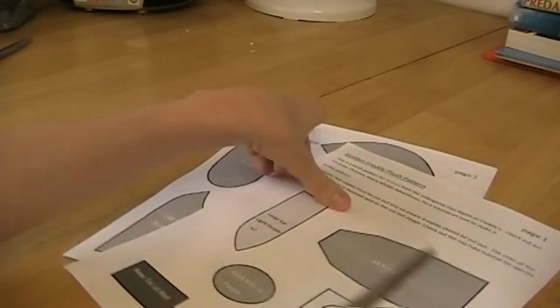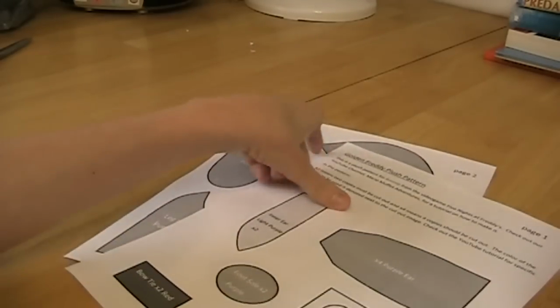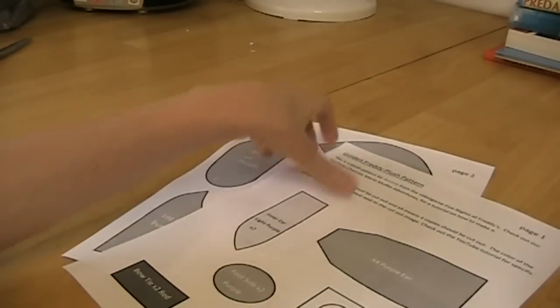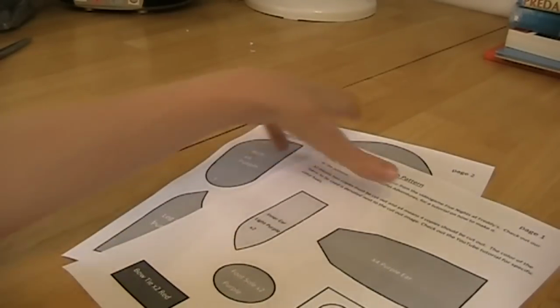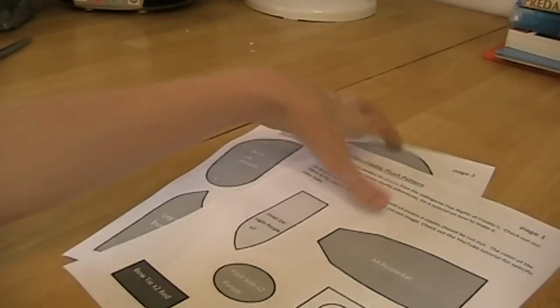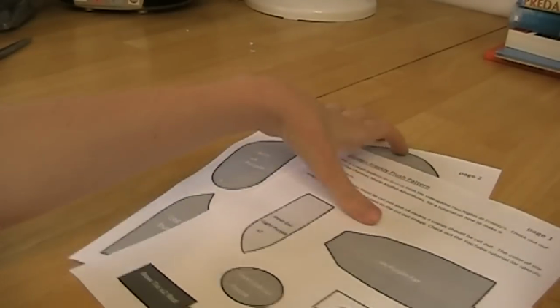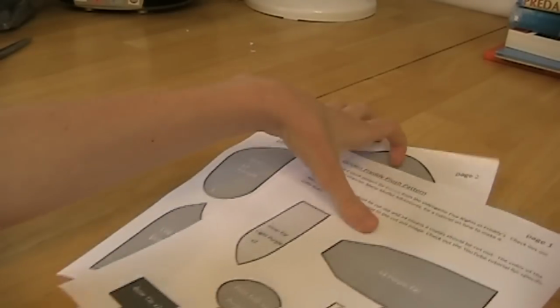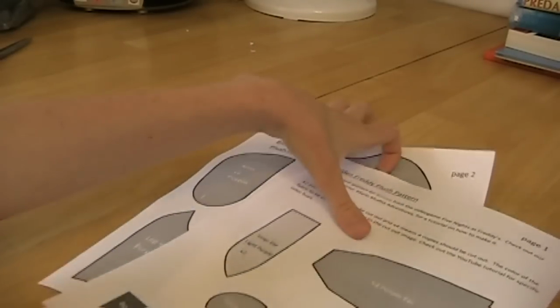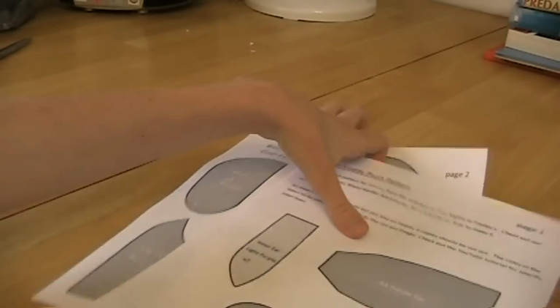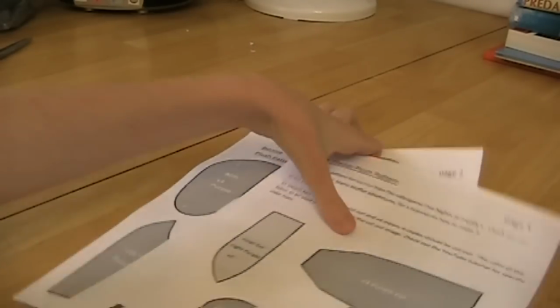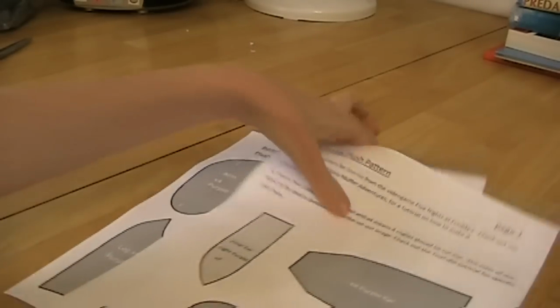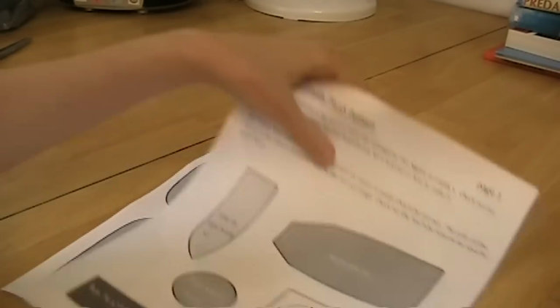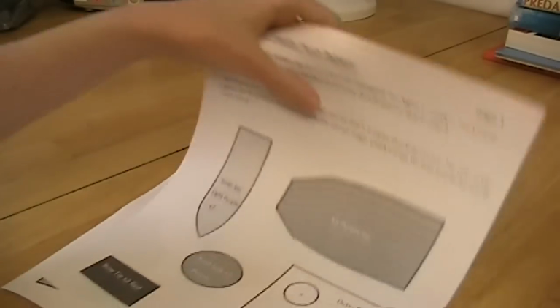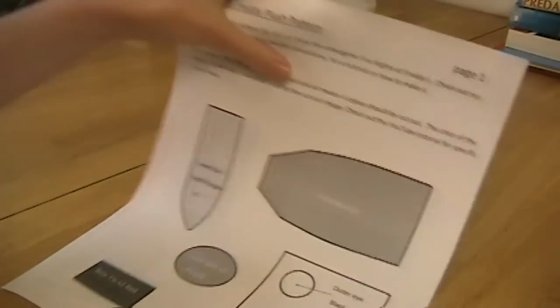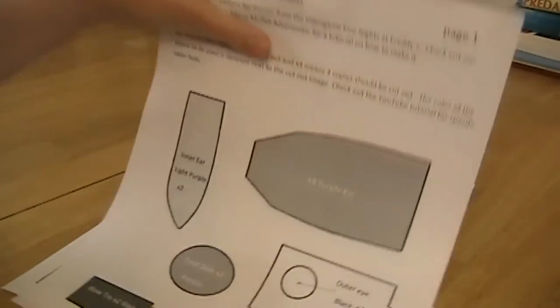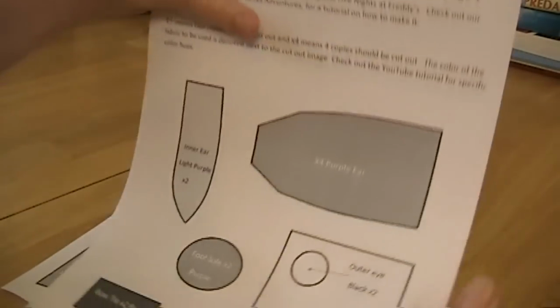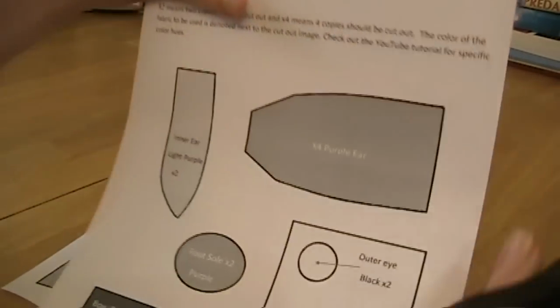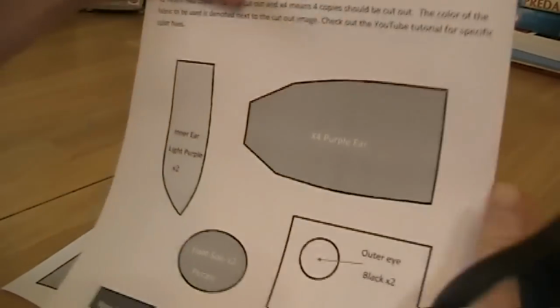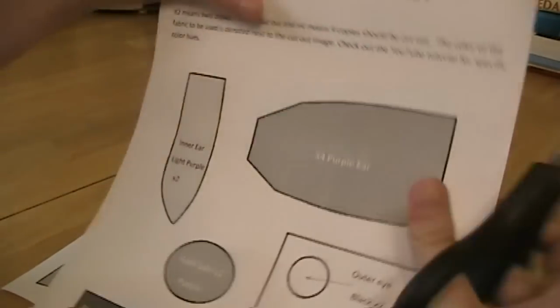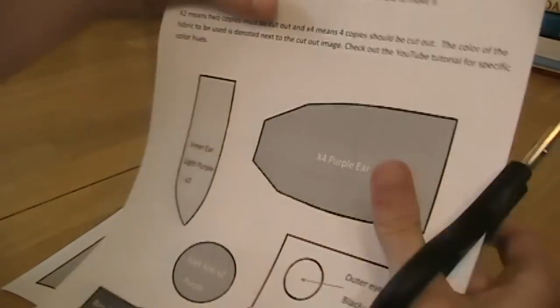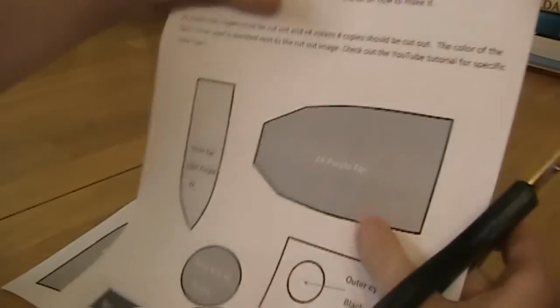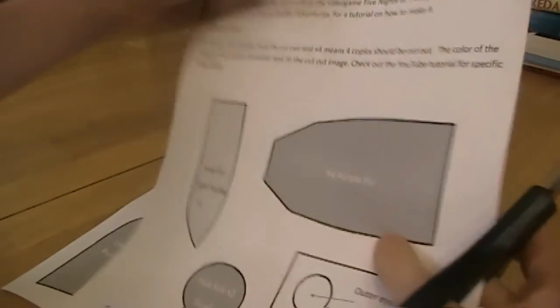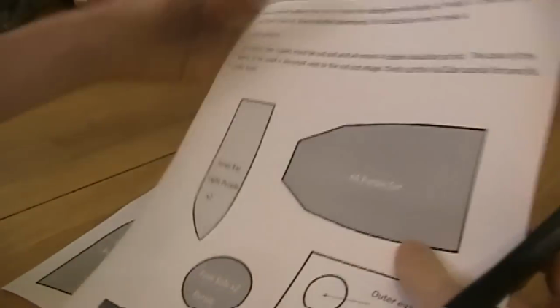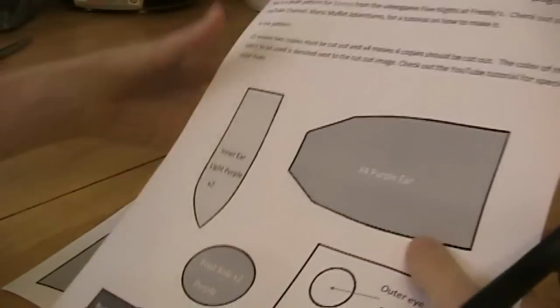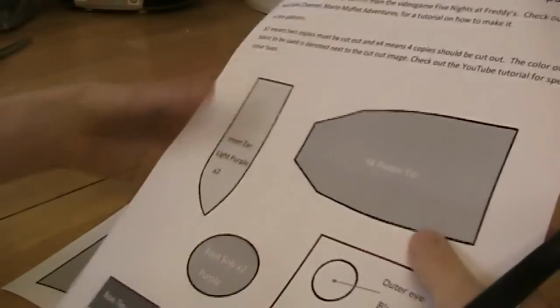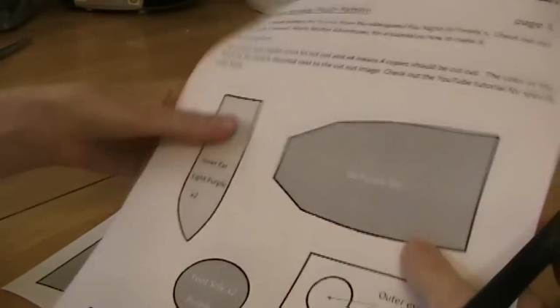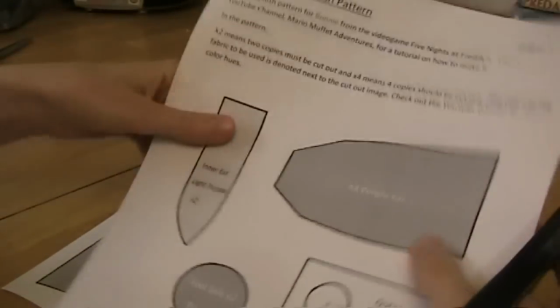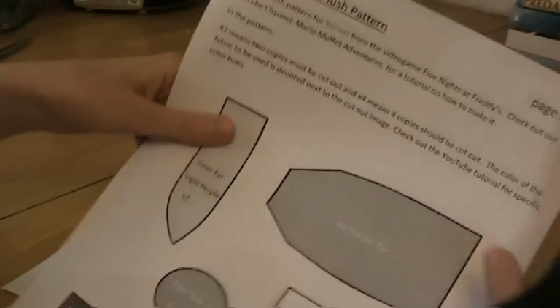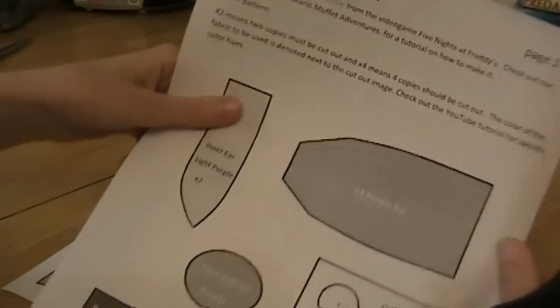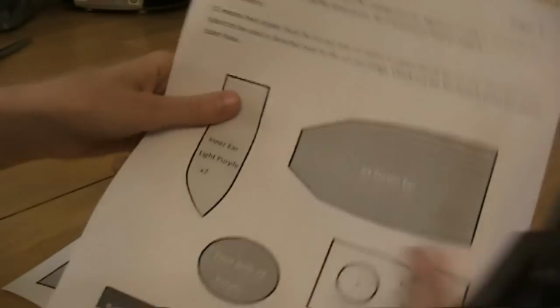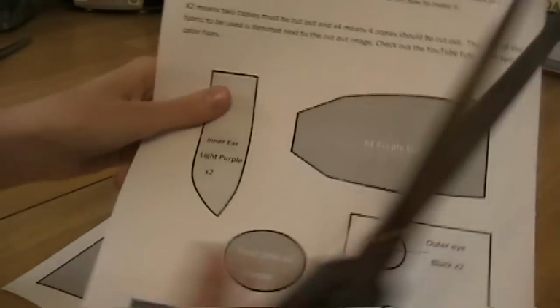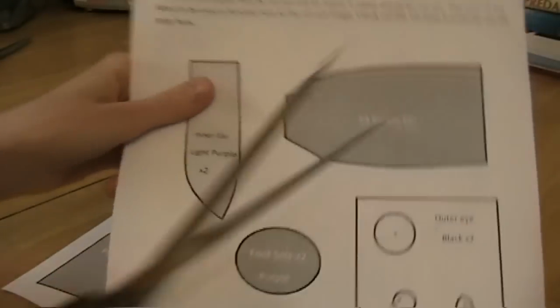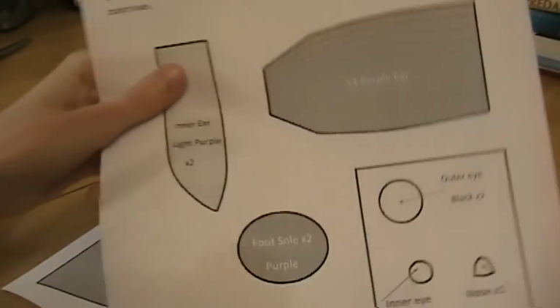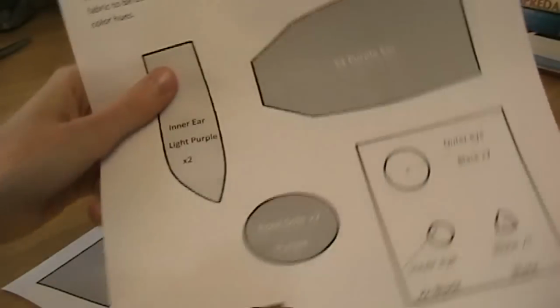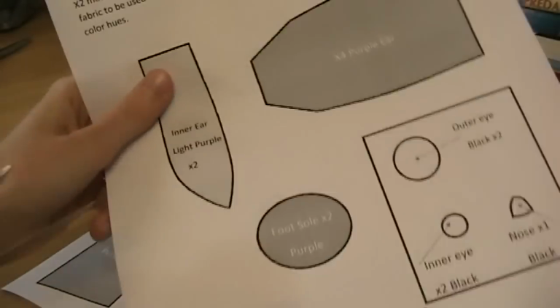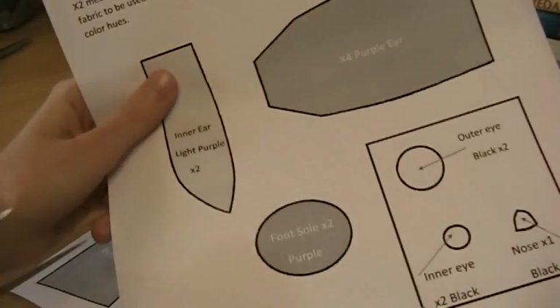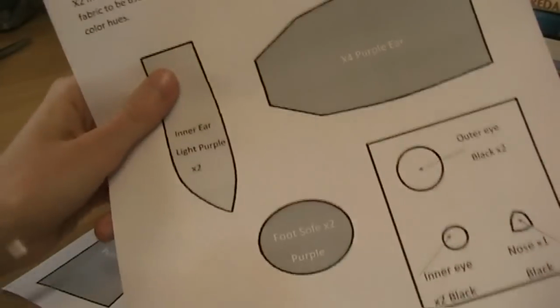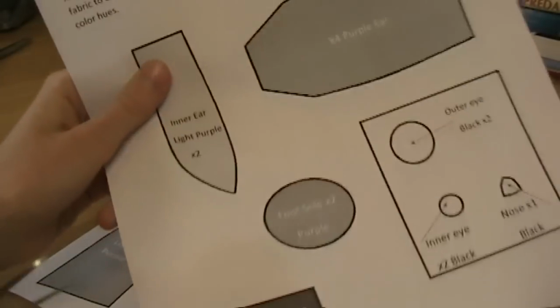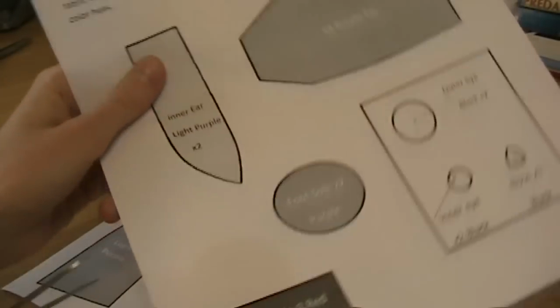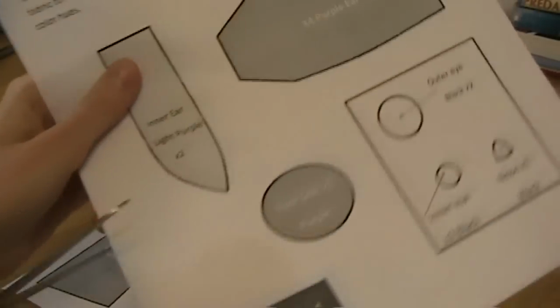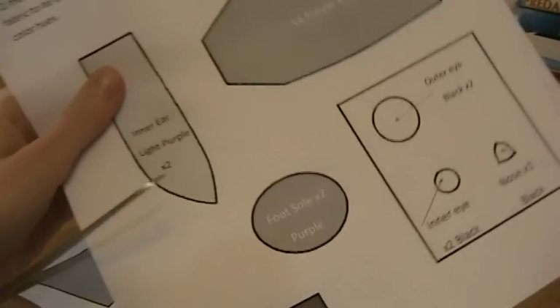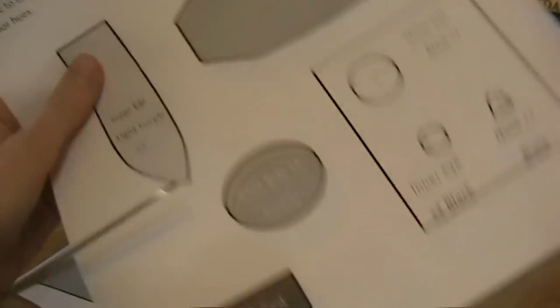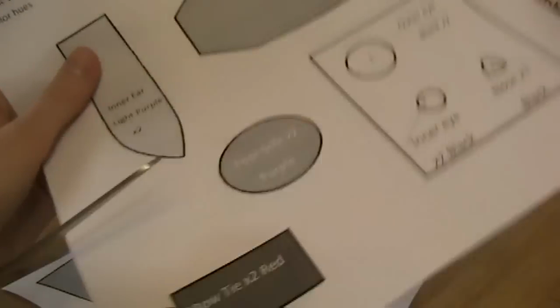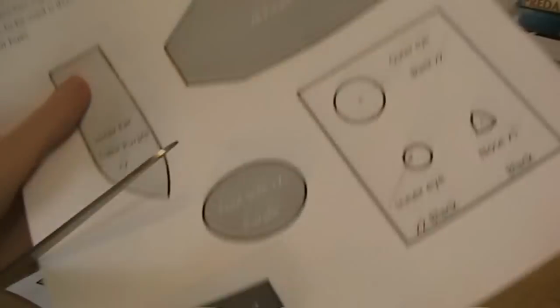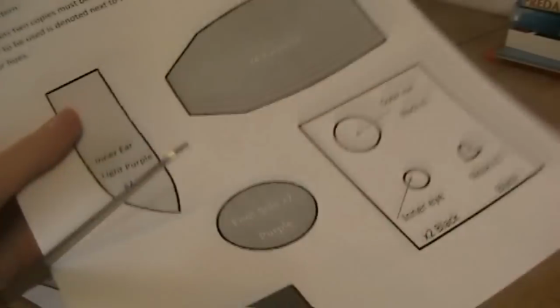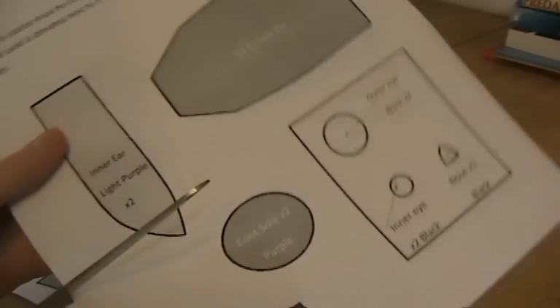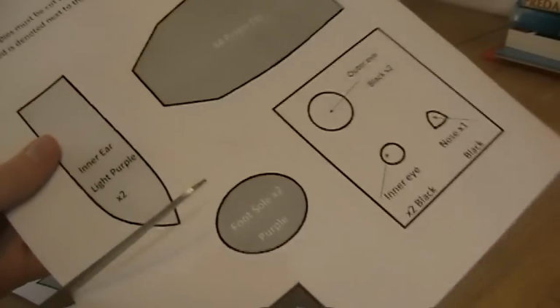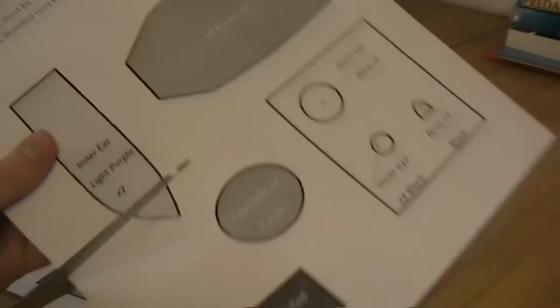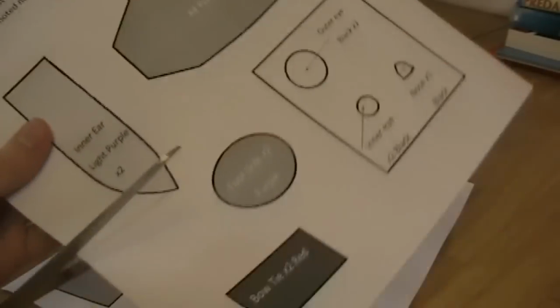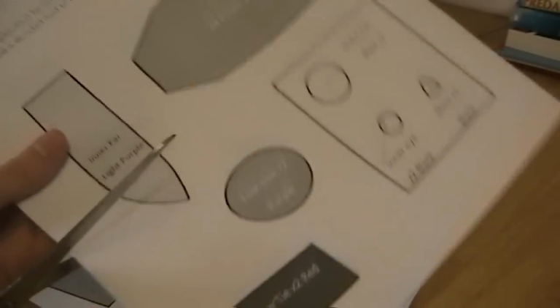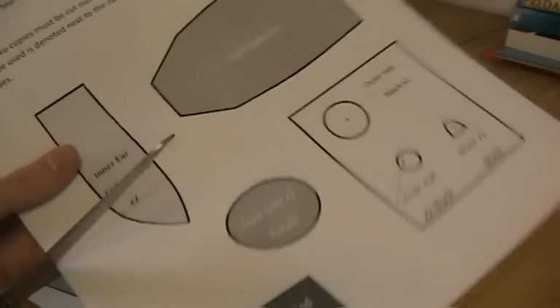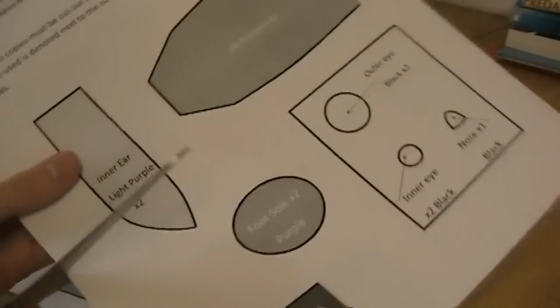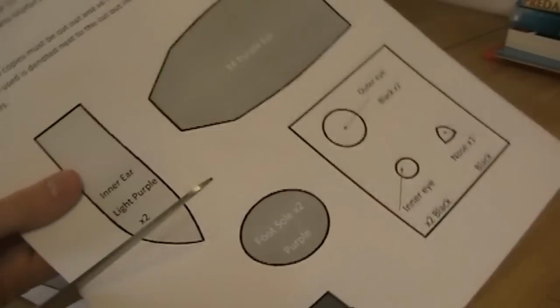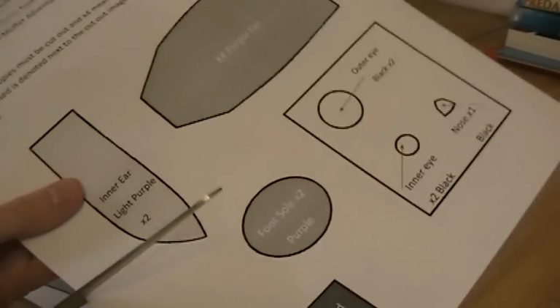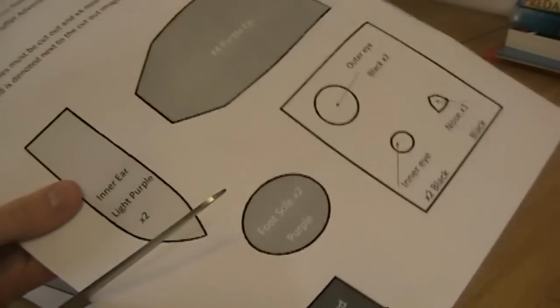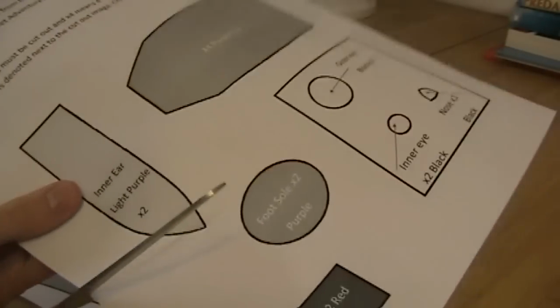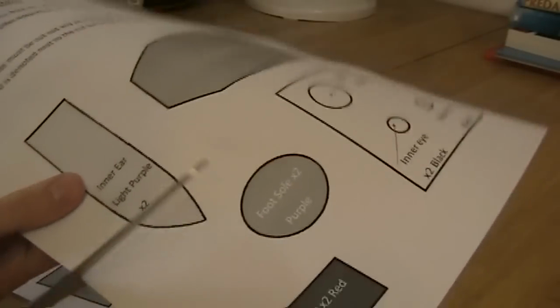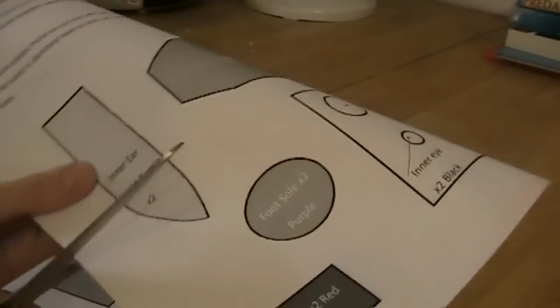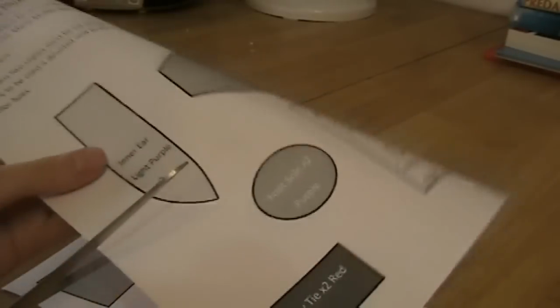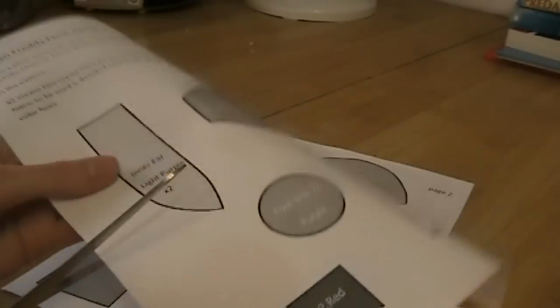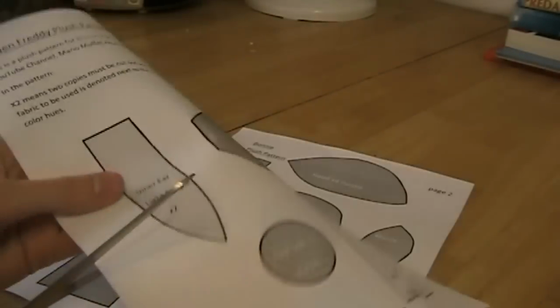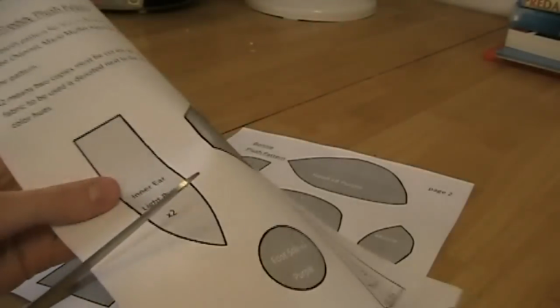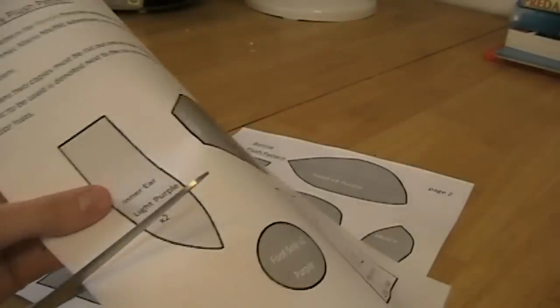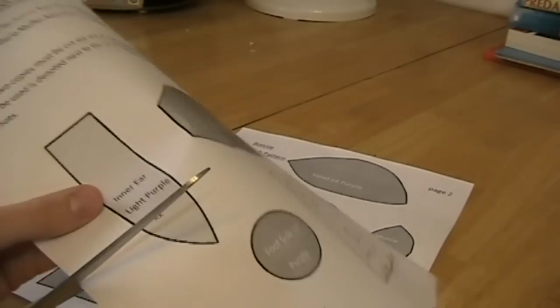Next you just need to cut out your pattern. Just go around and cut along all the black lines and you'll be good.